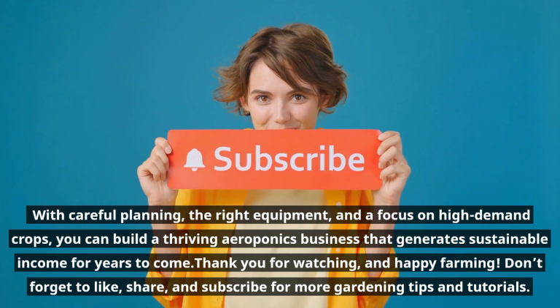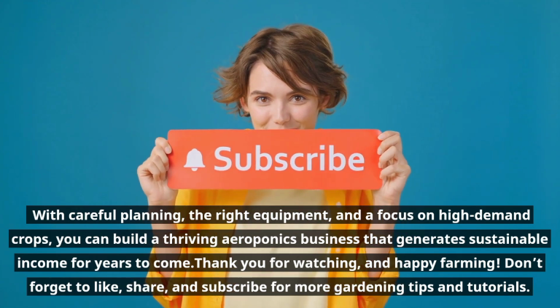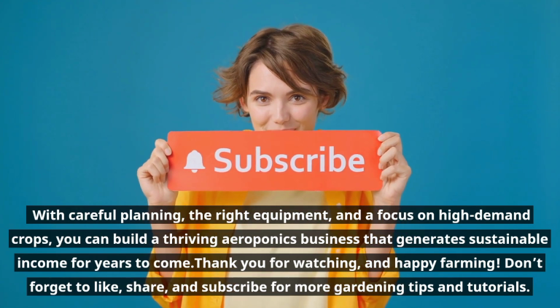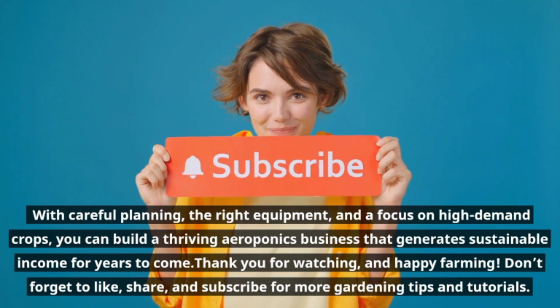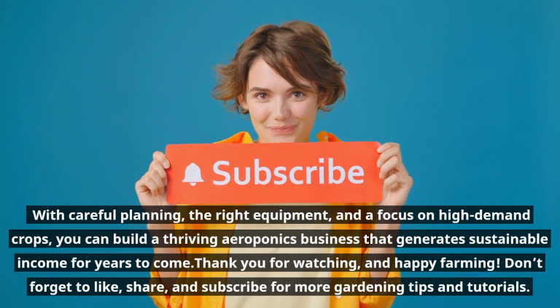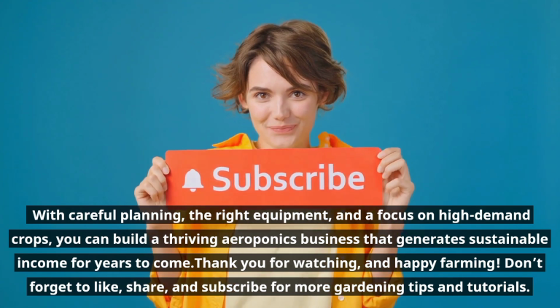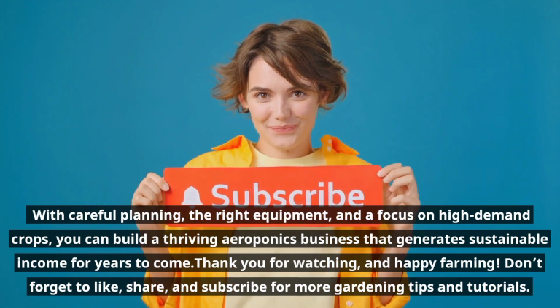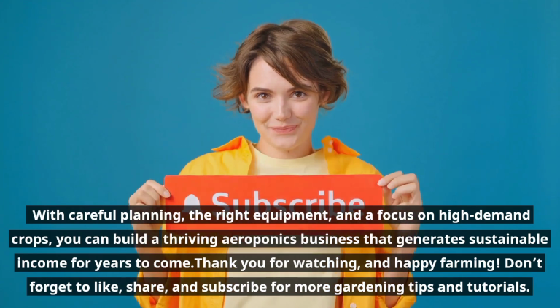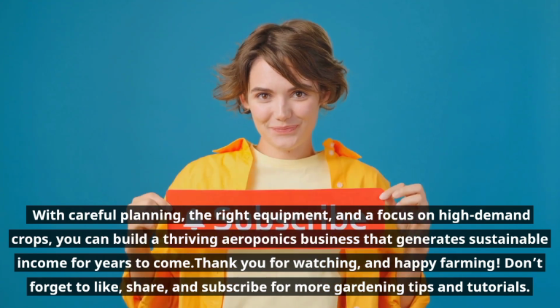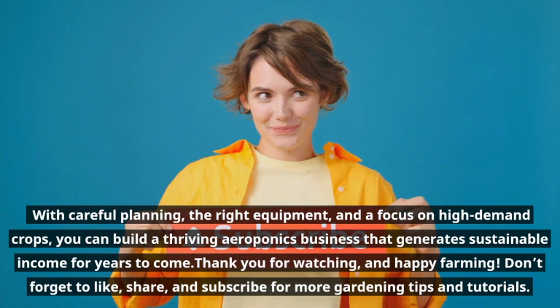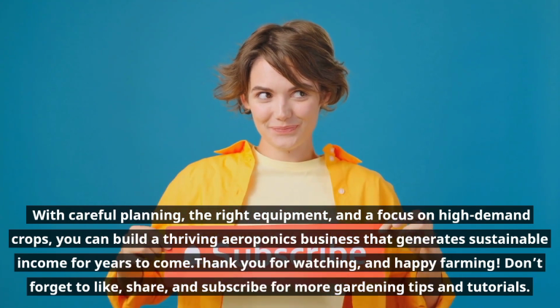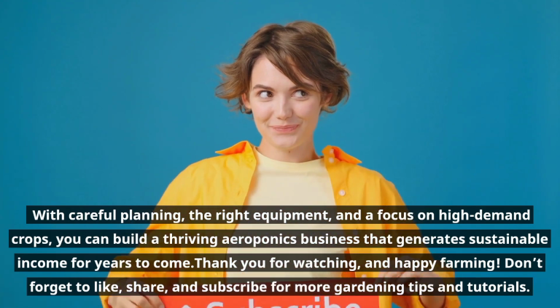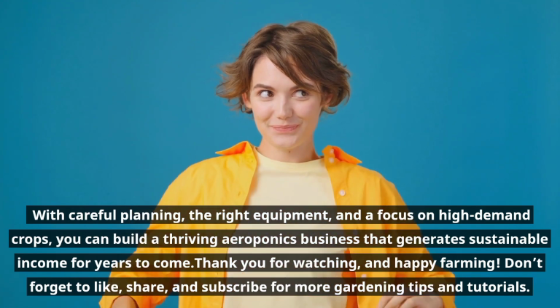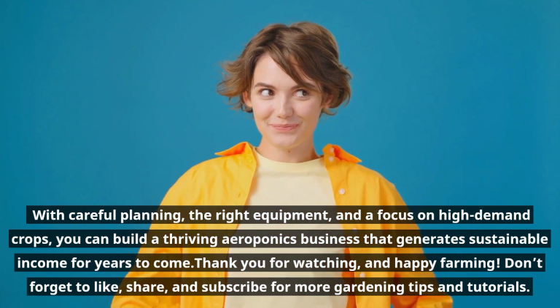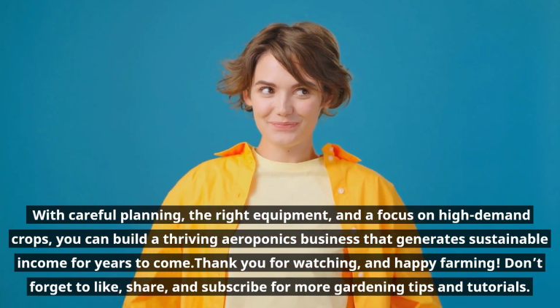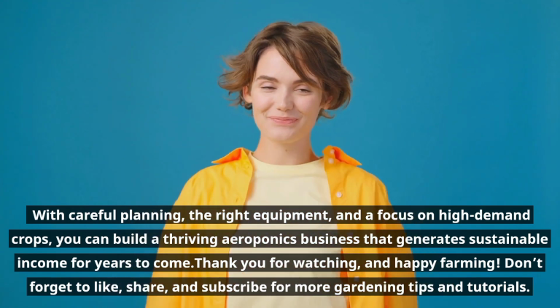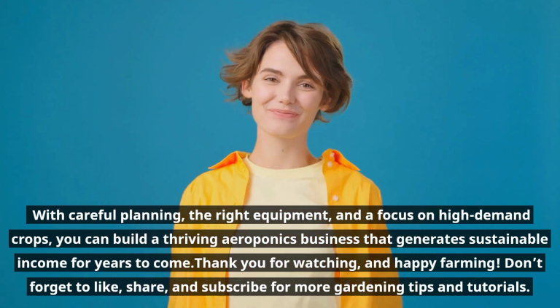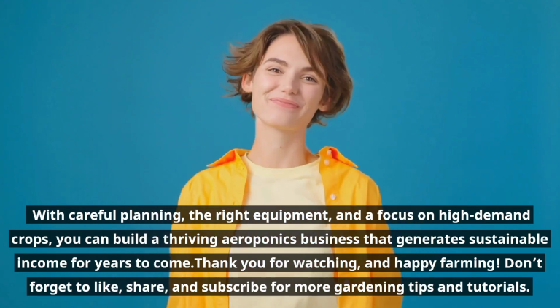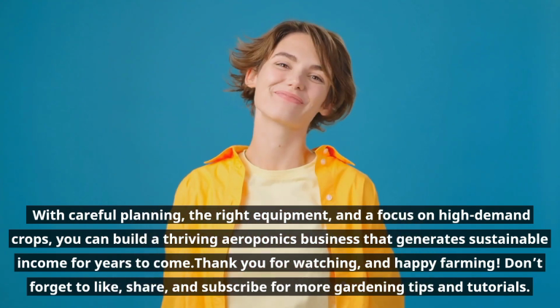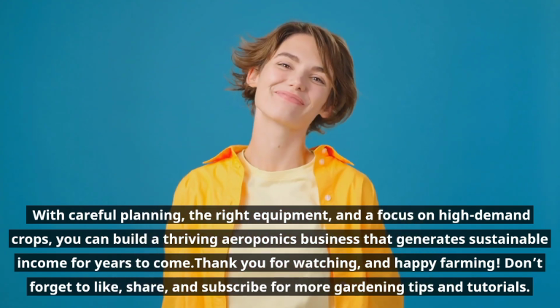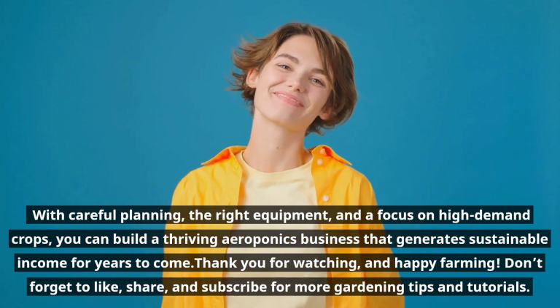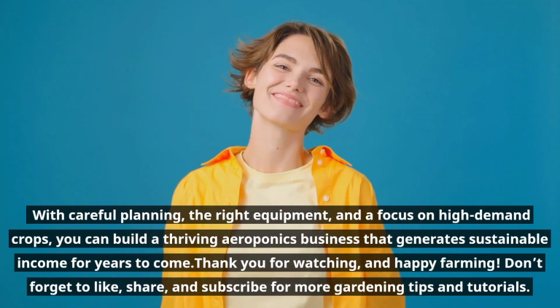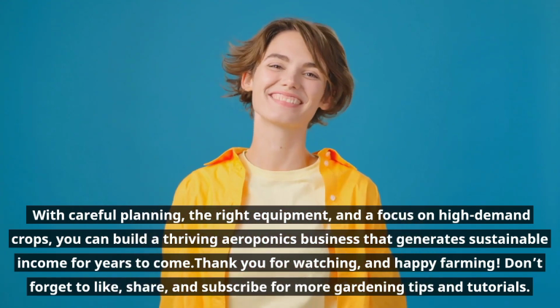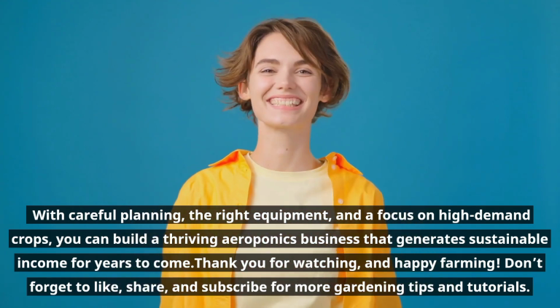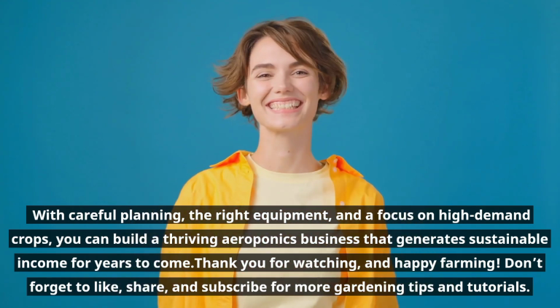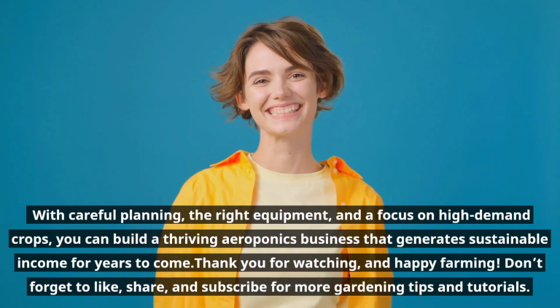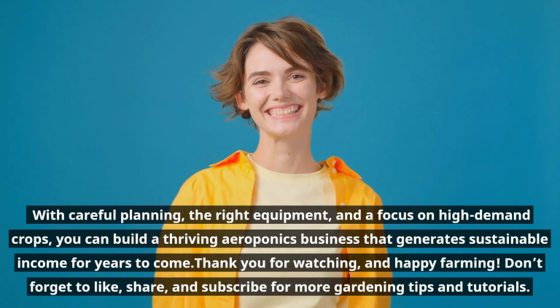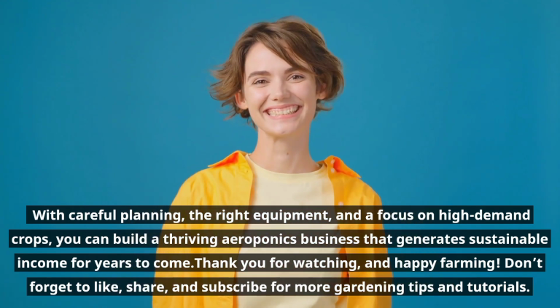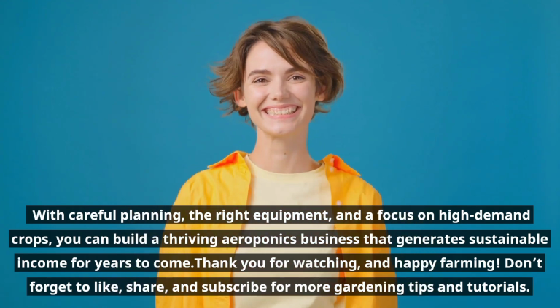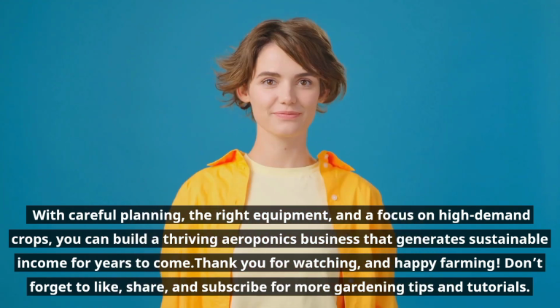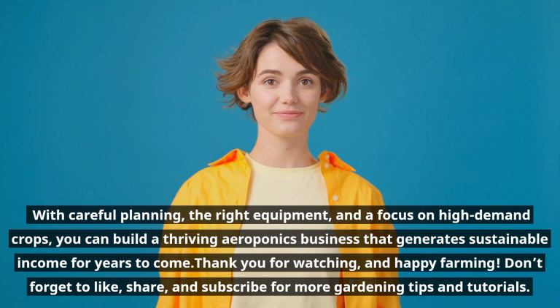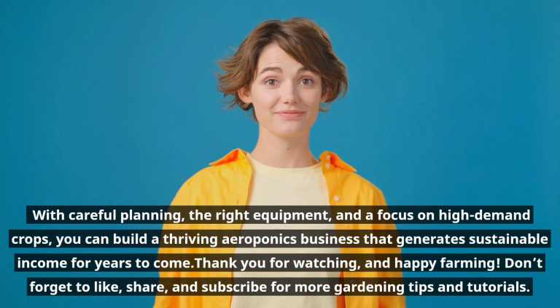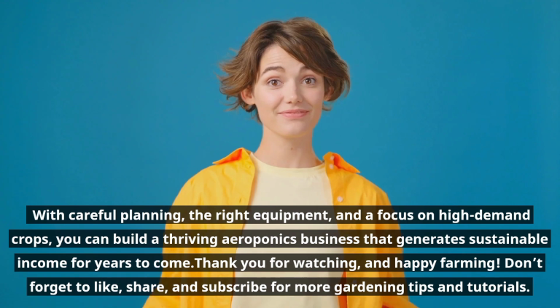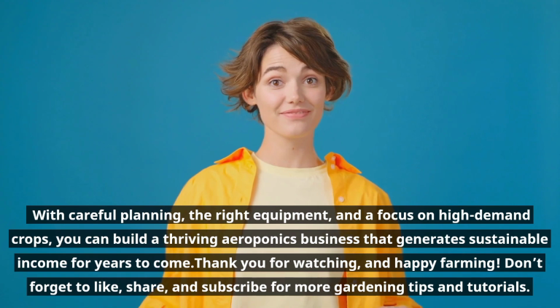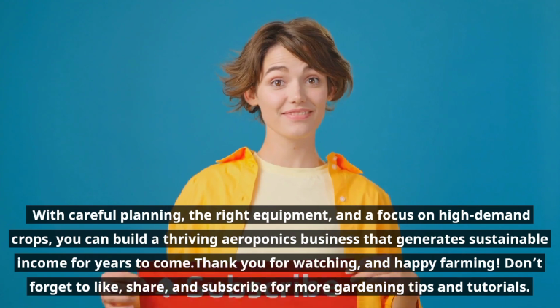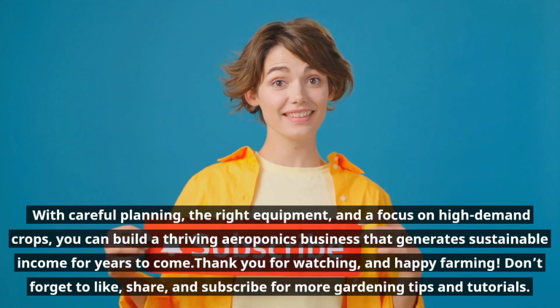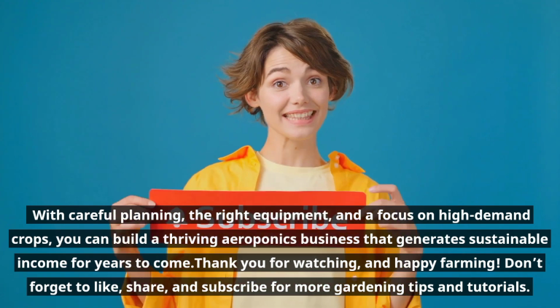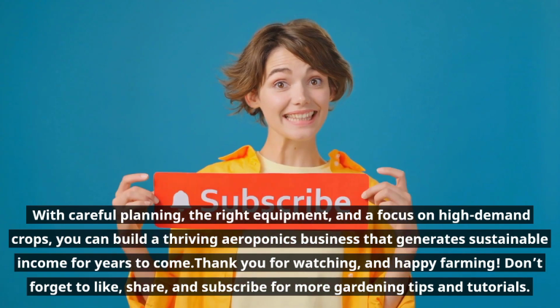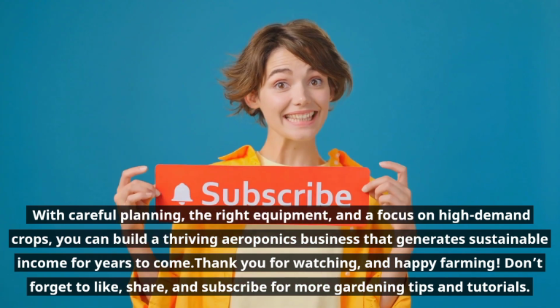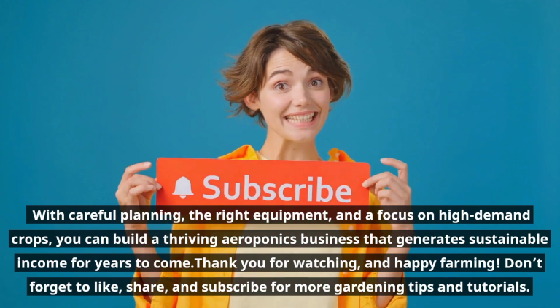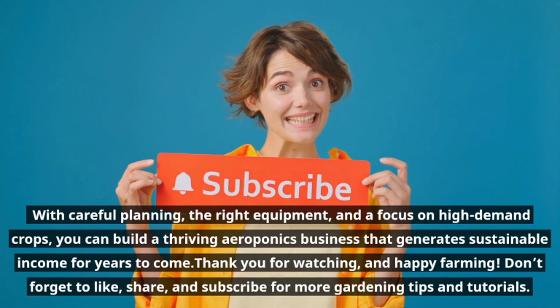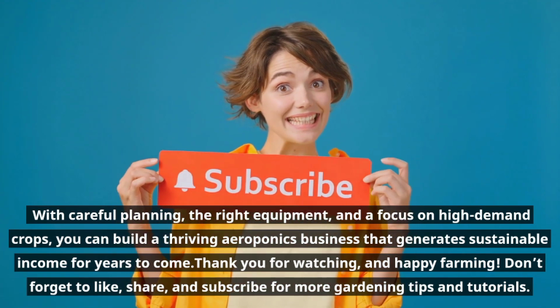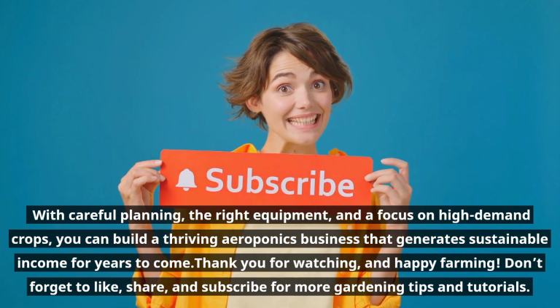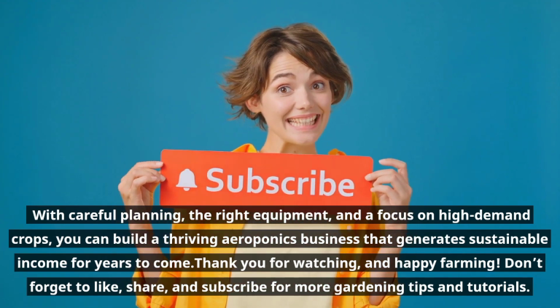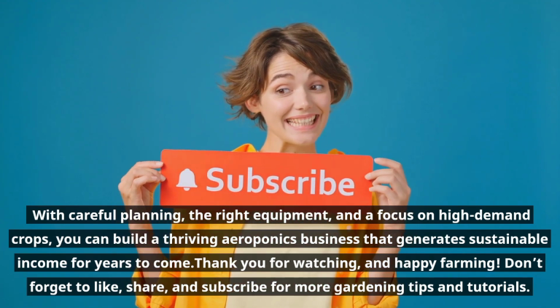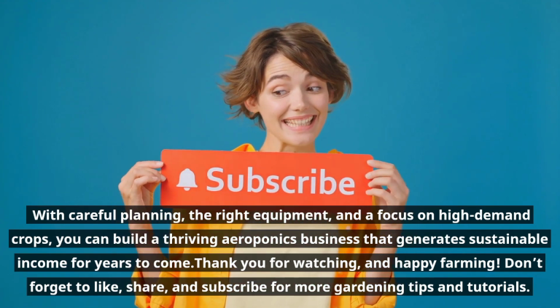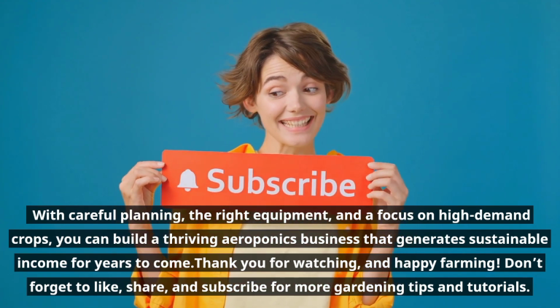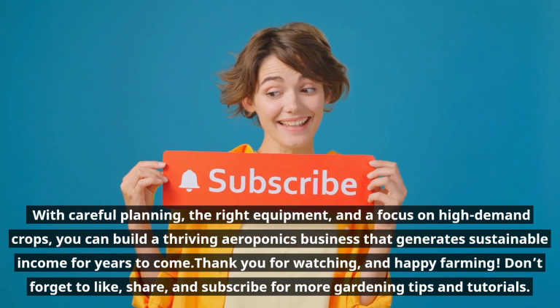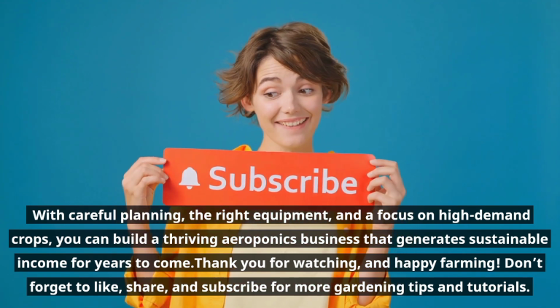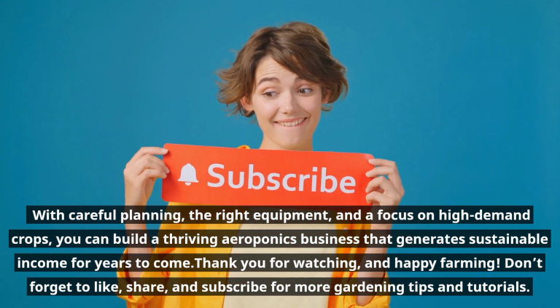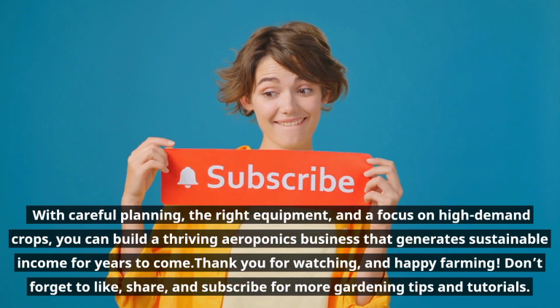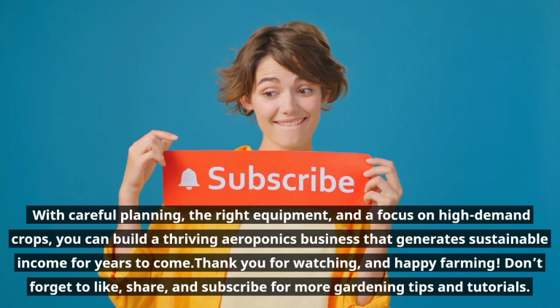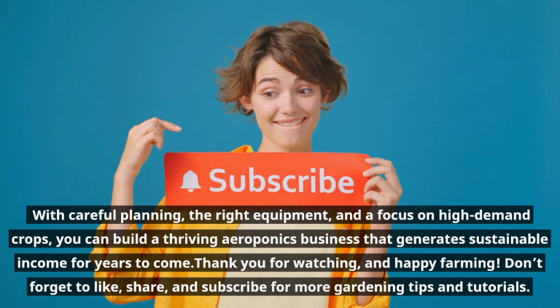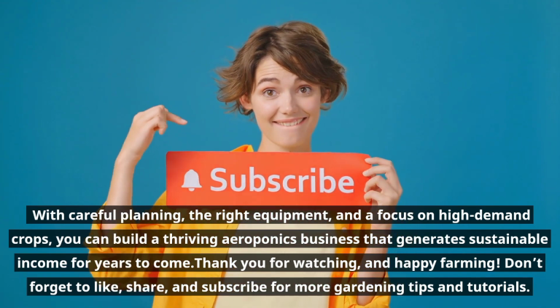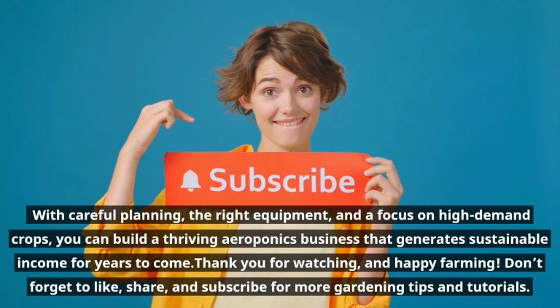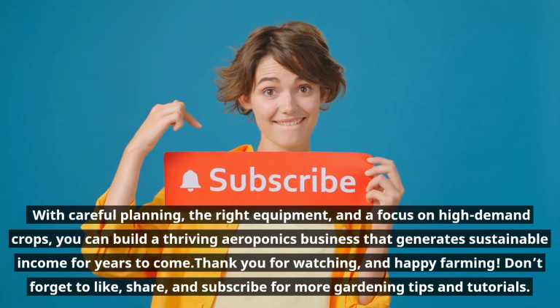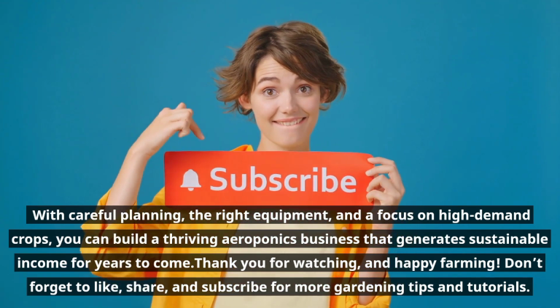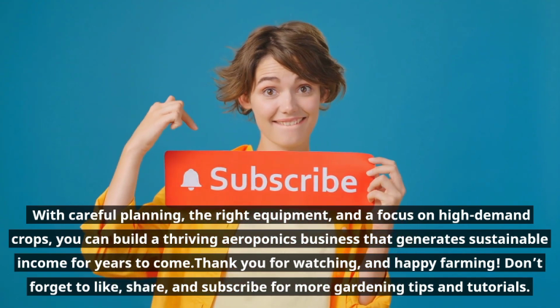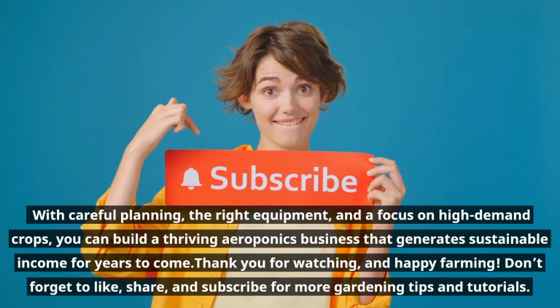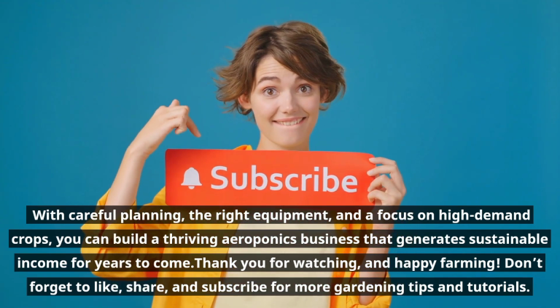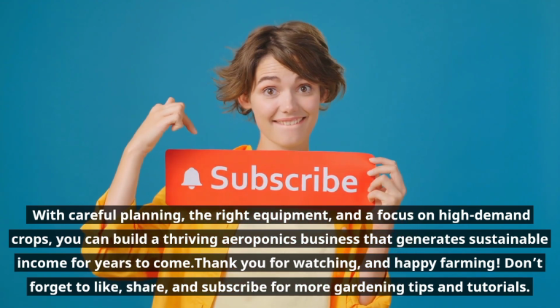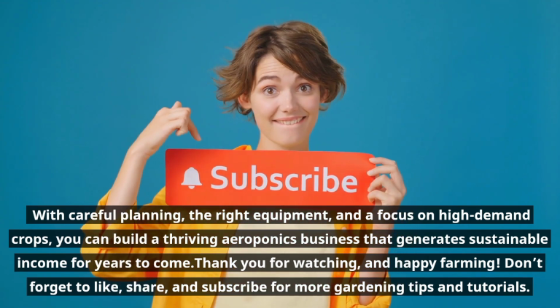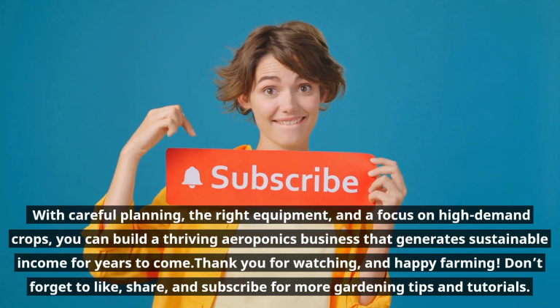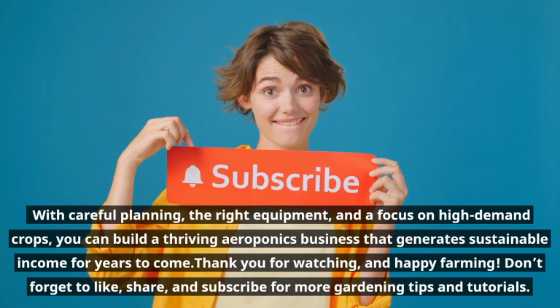Thank you for watching, and happy farming! Don't forget to like, share, and subscribe for more gardening tips and tutorials!